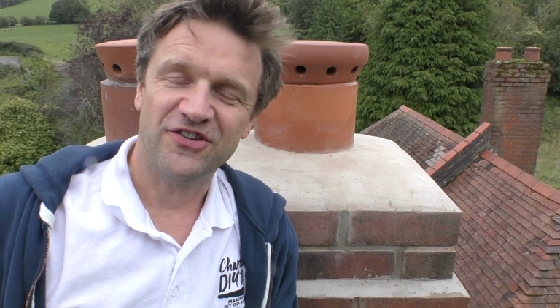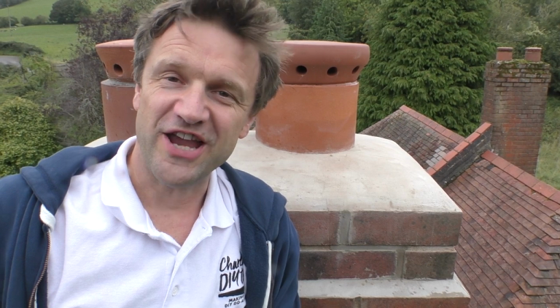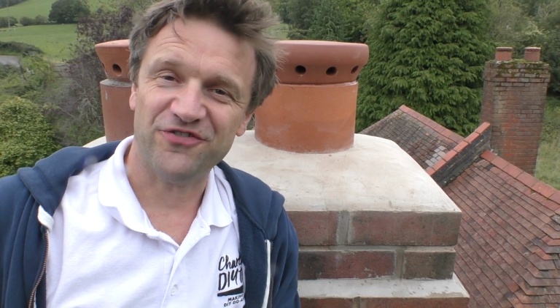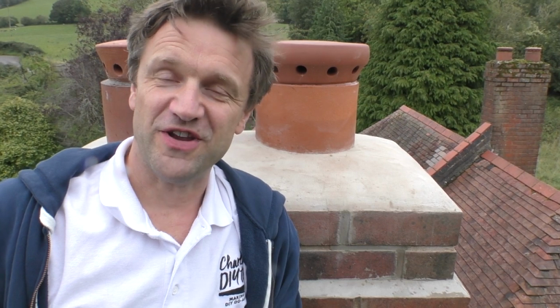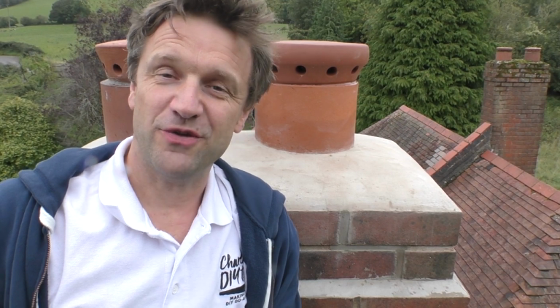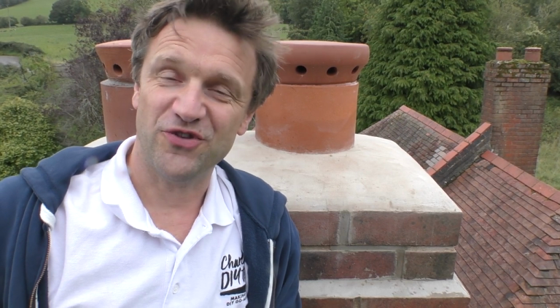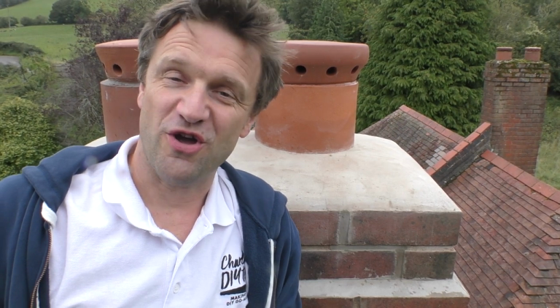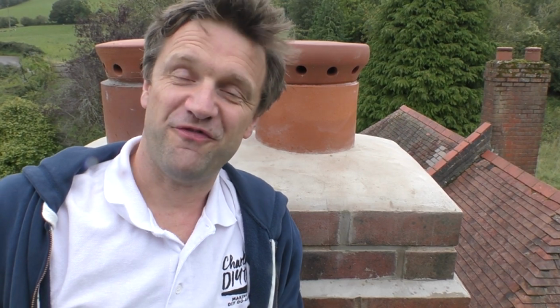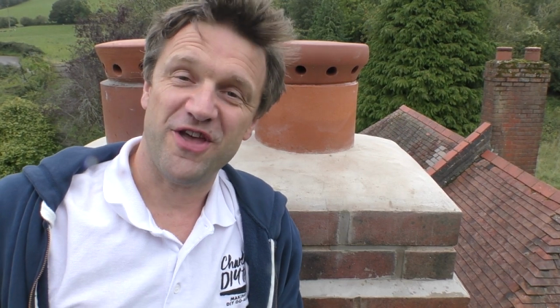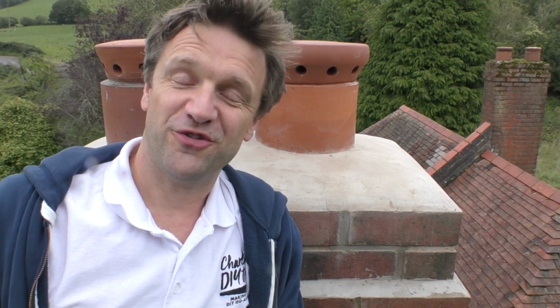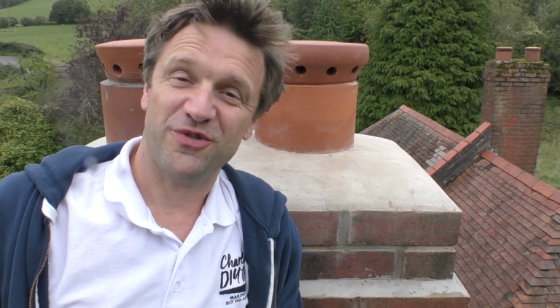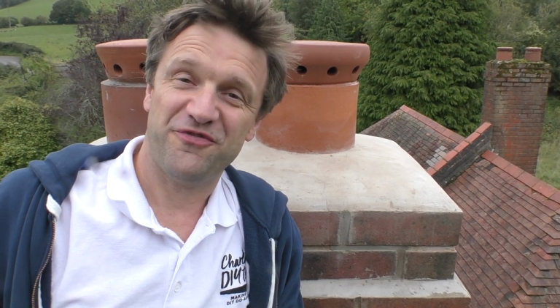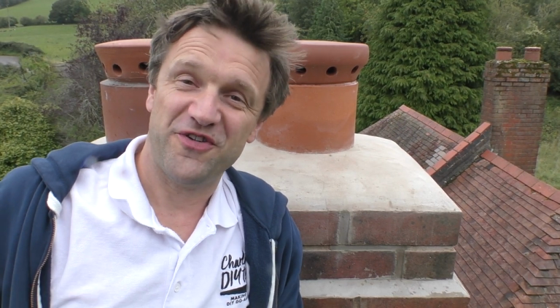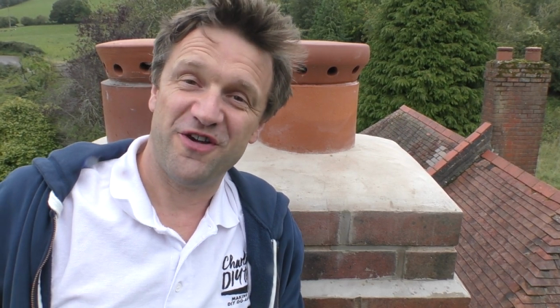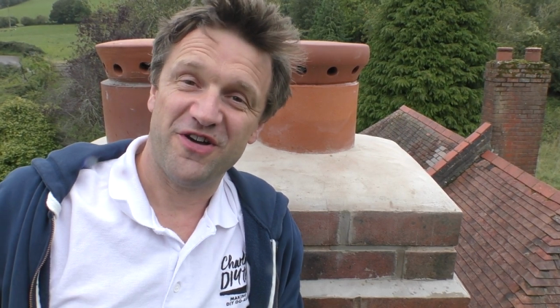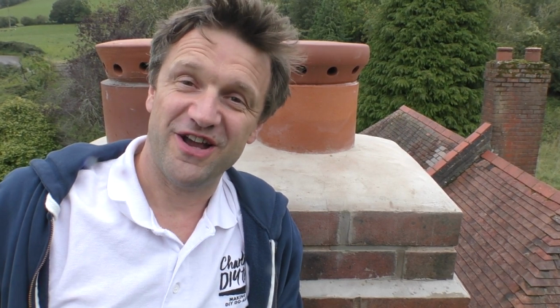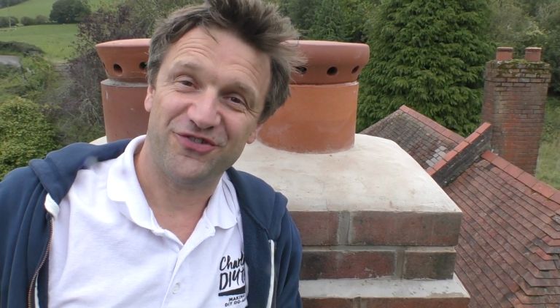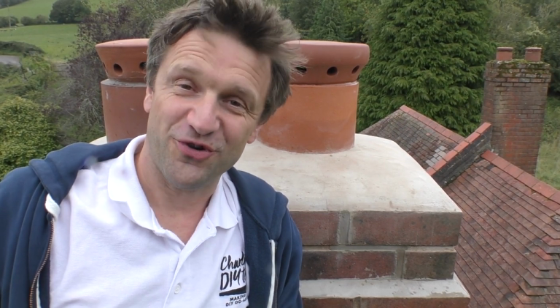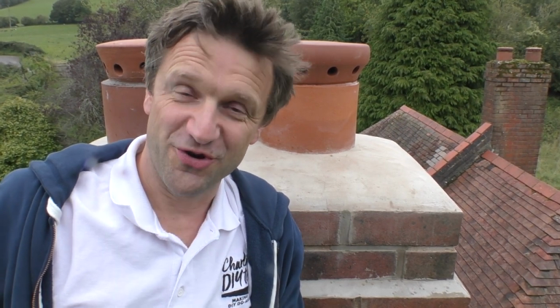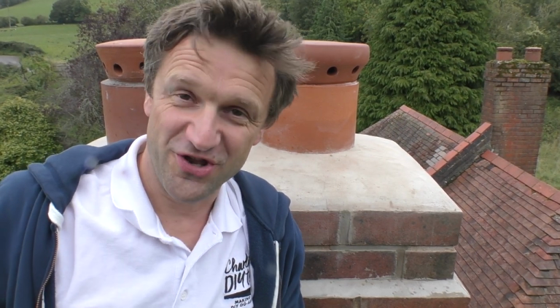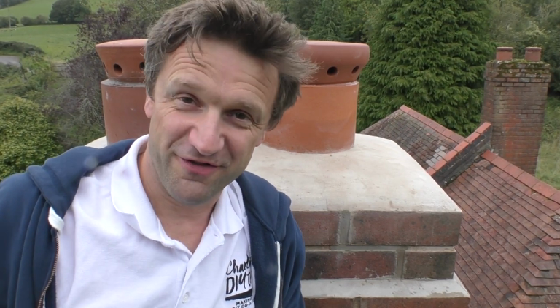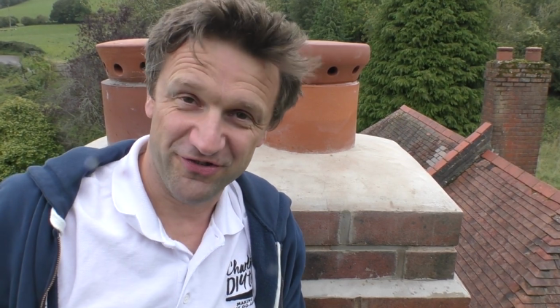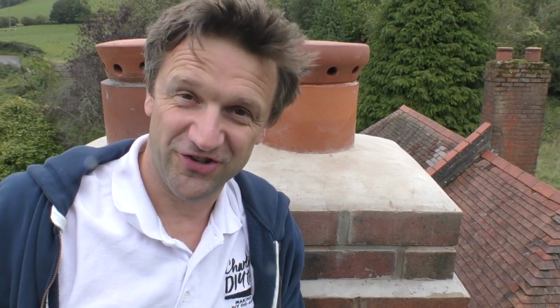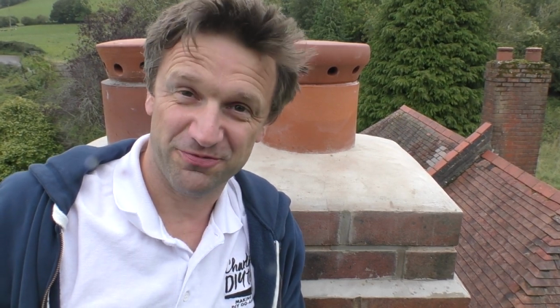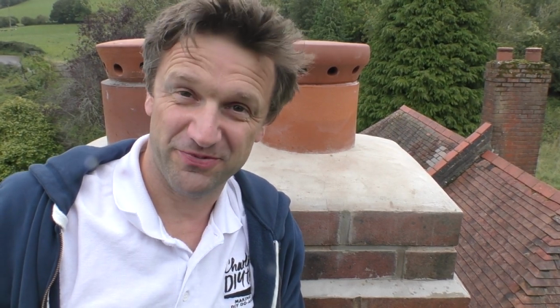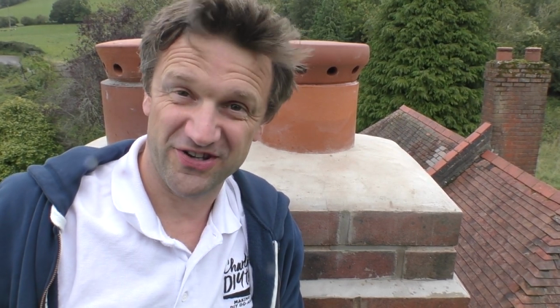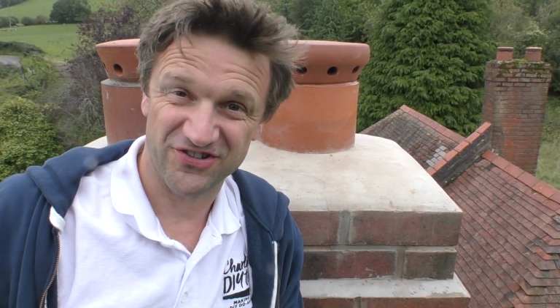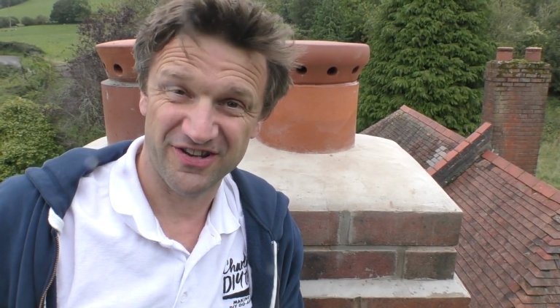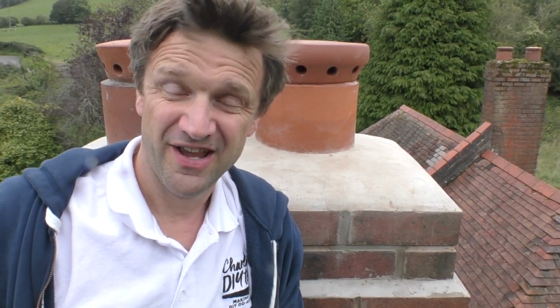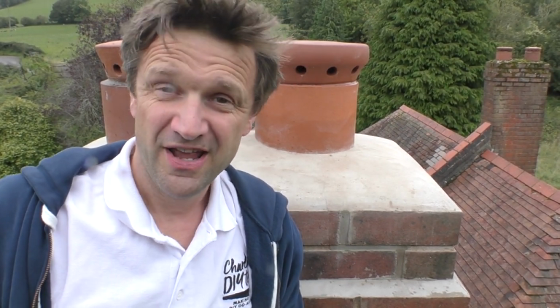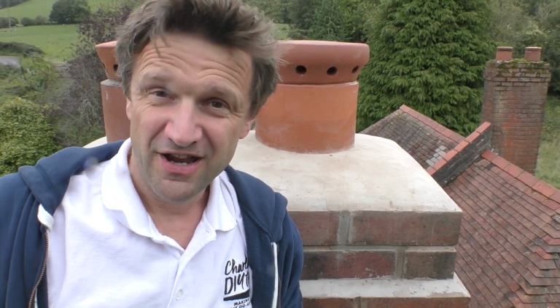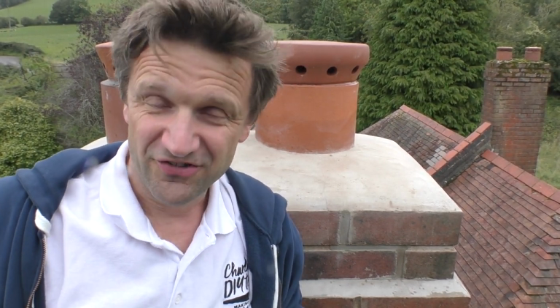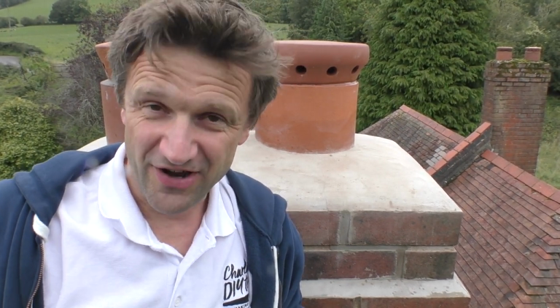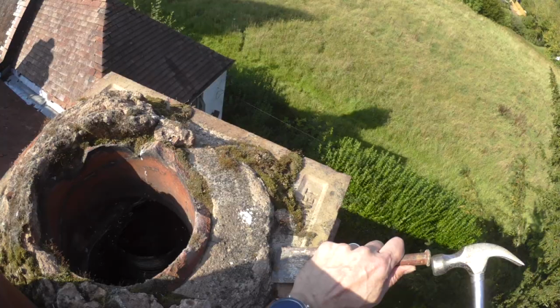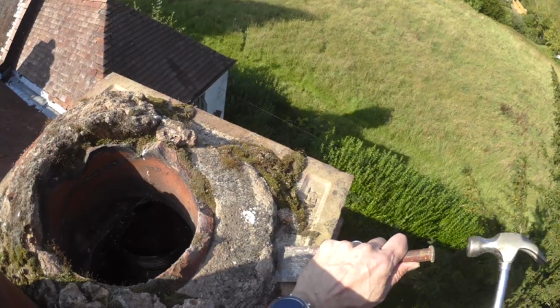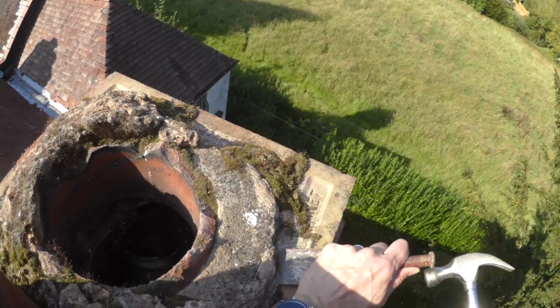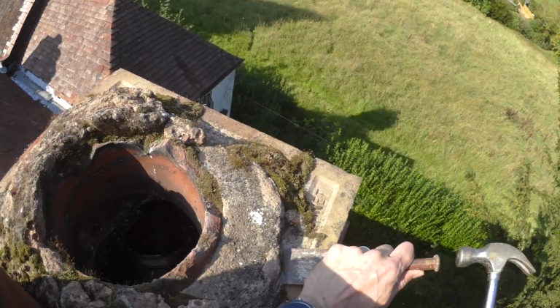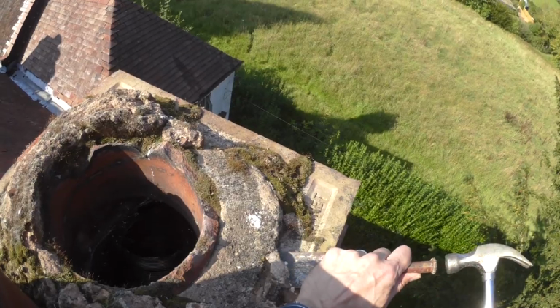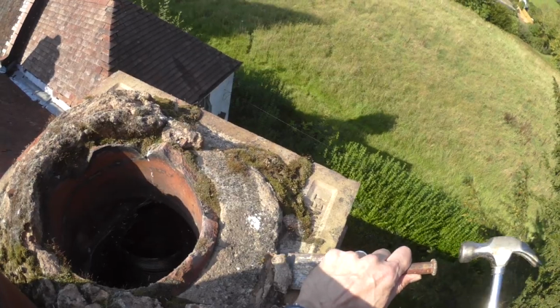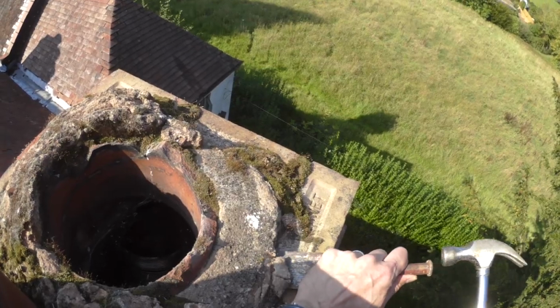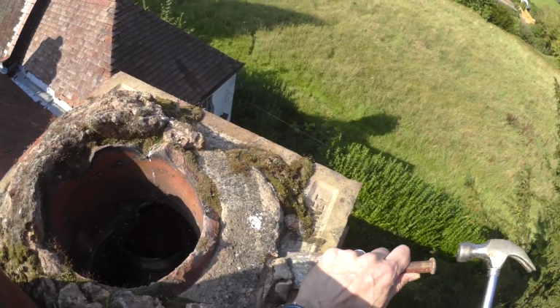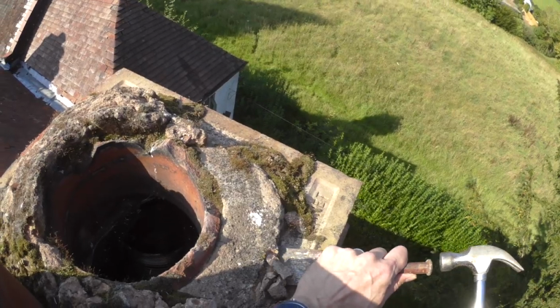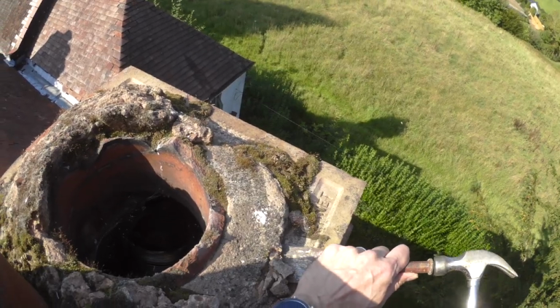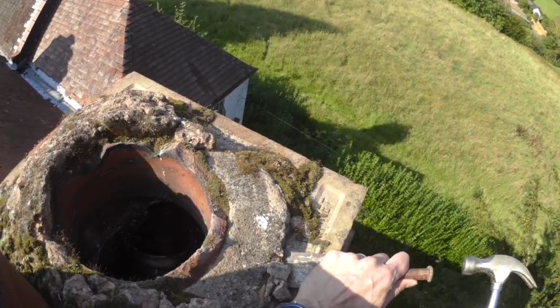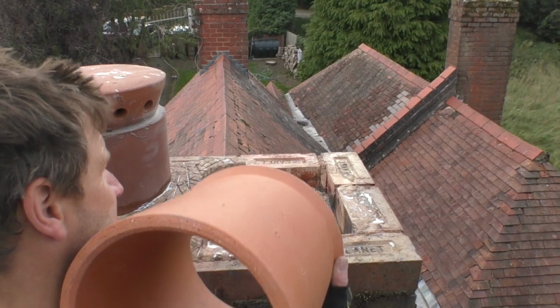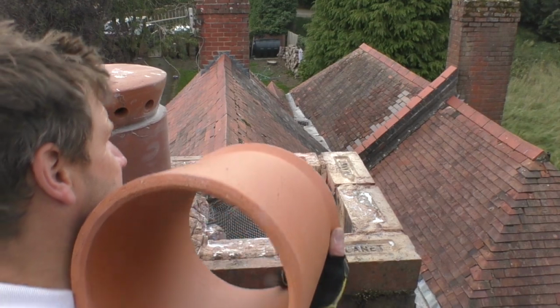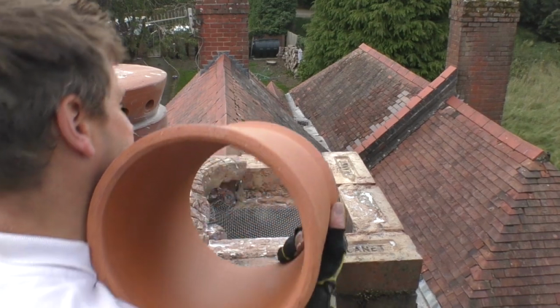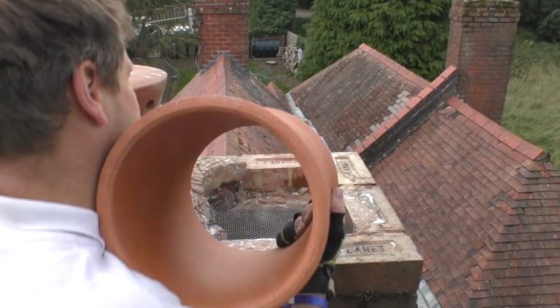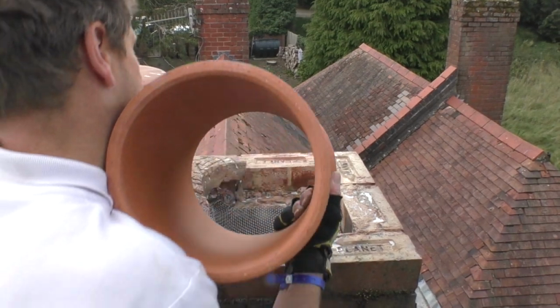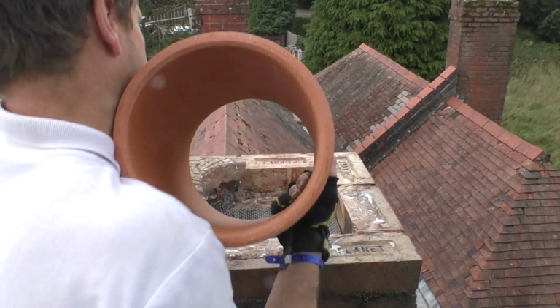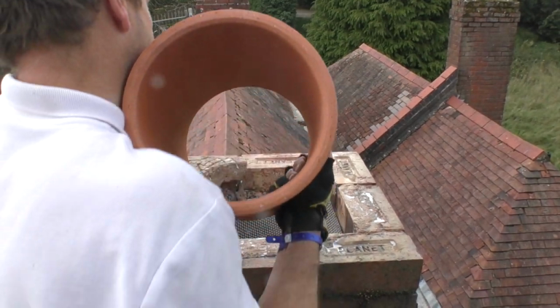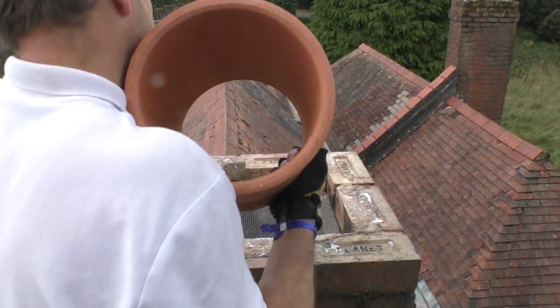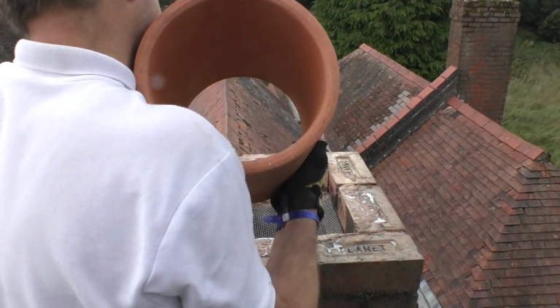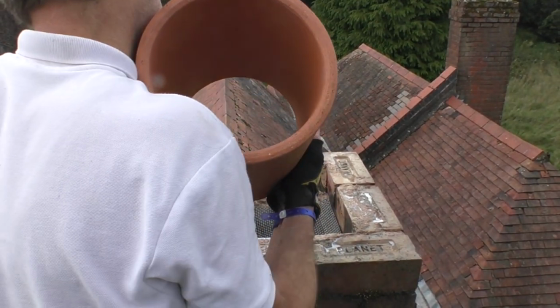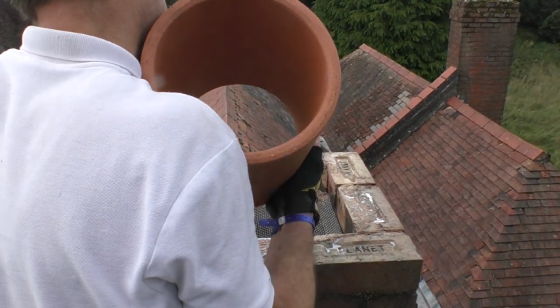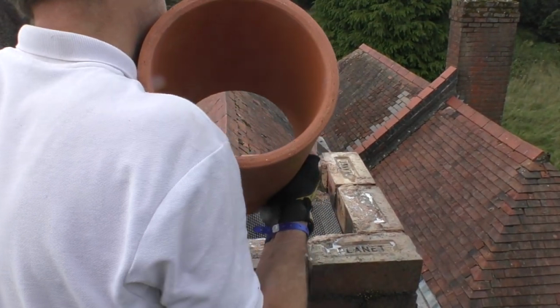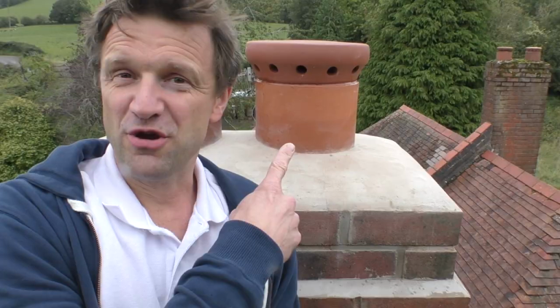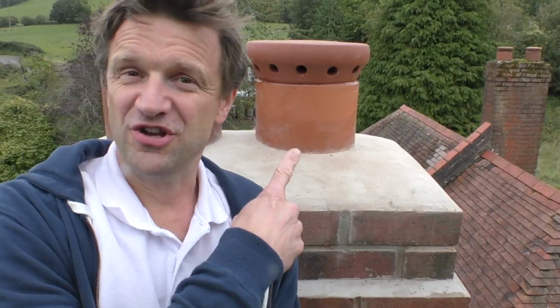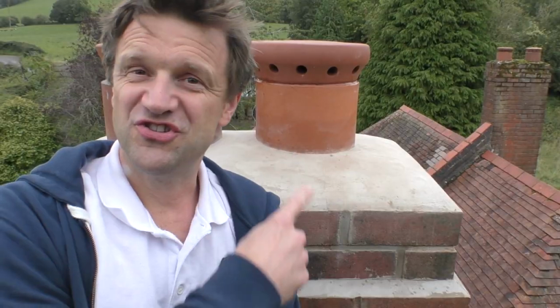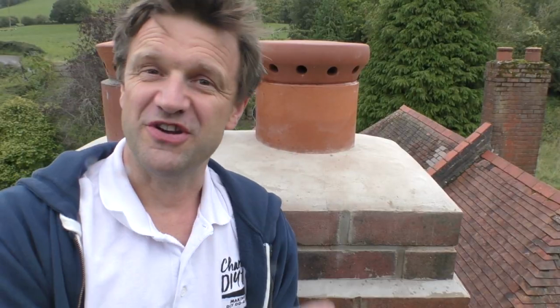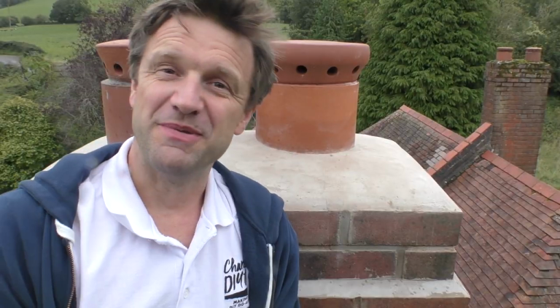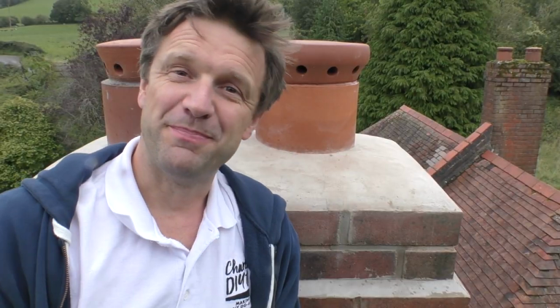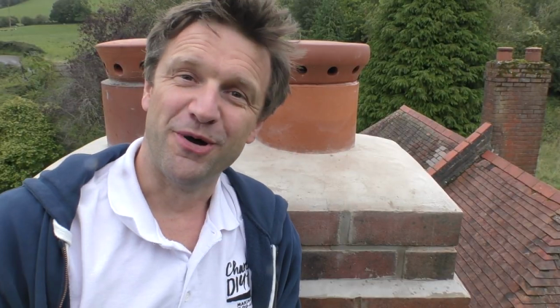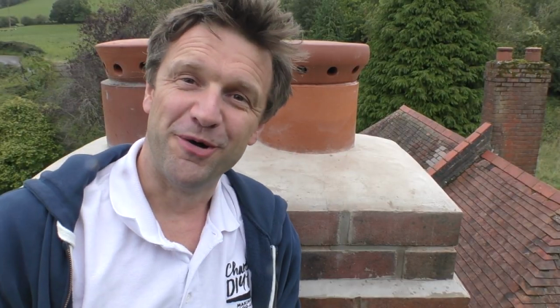Today's video is not for those with a fear of heights or a nervous disposition, because I'm nine metres above ground replacing a broken chimney pot.